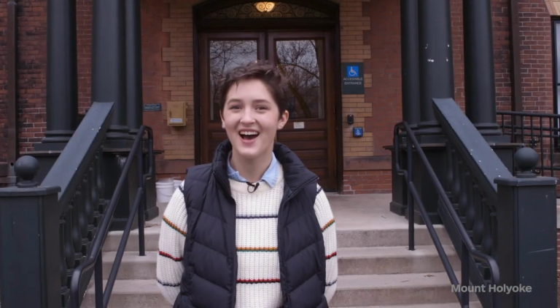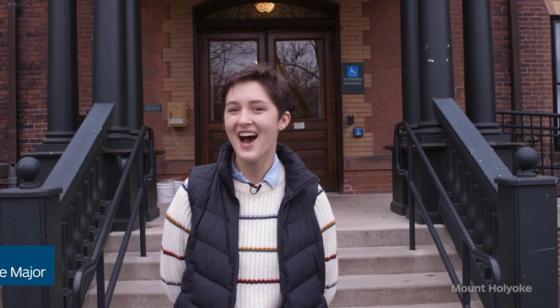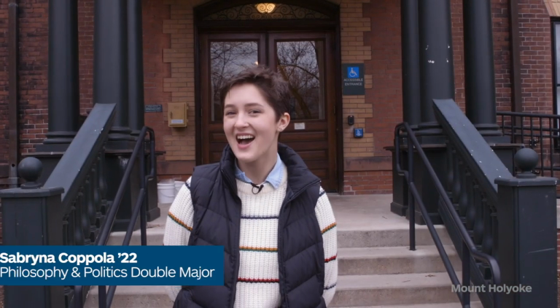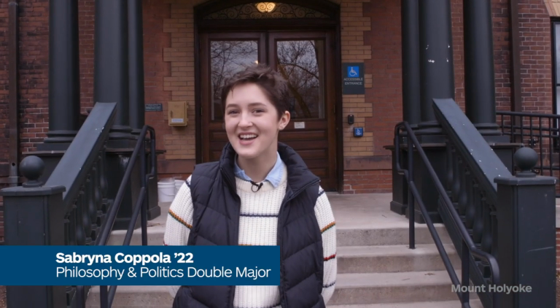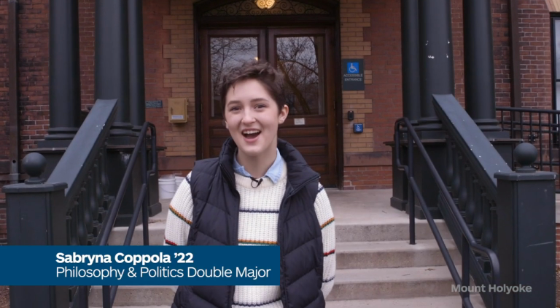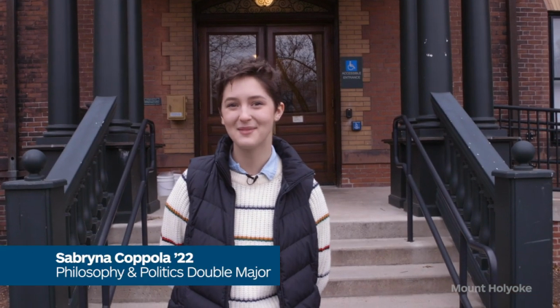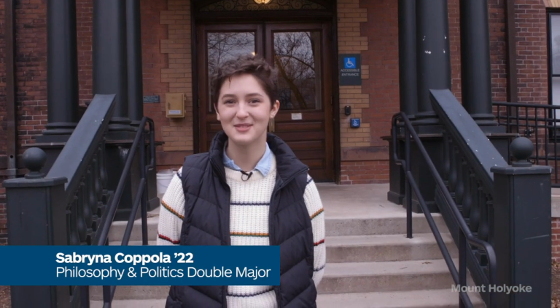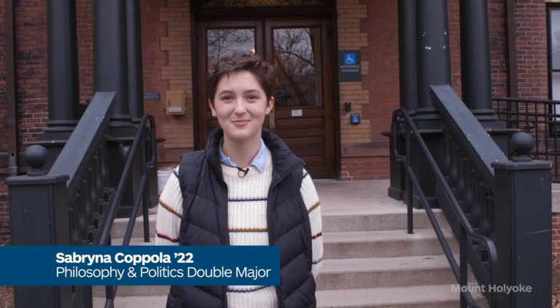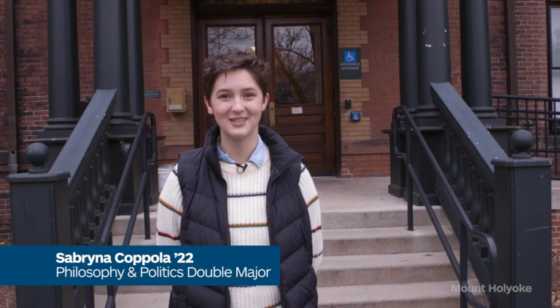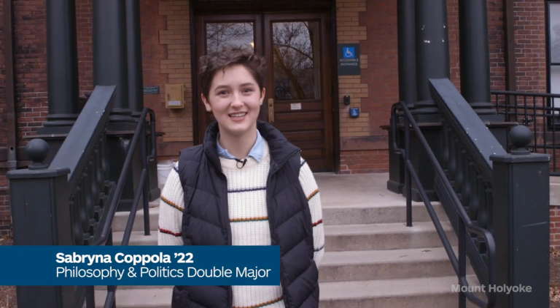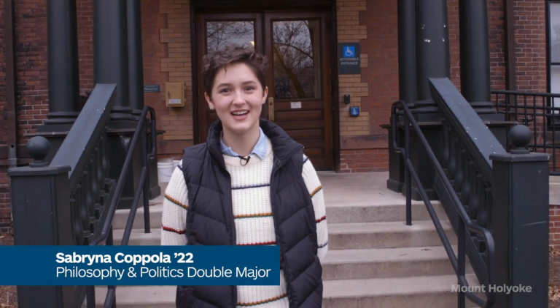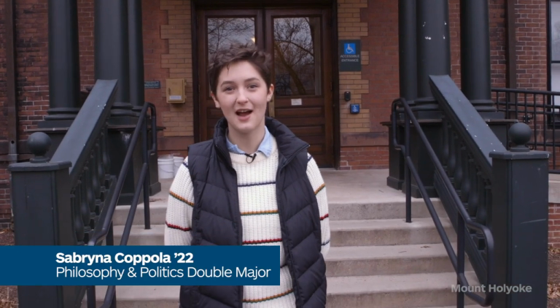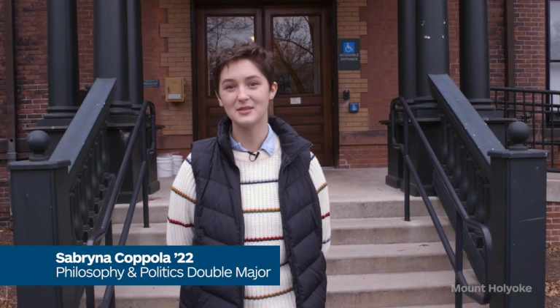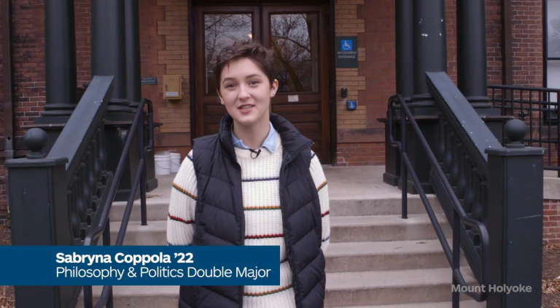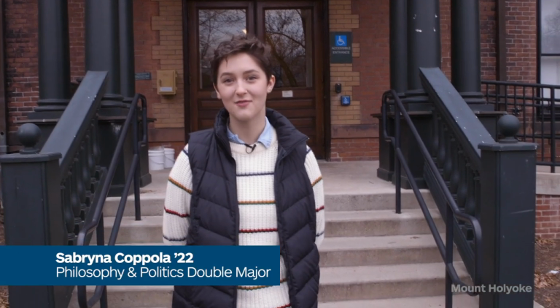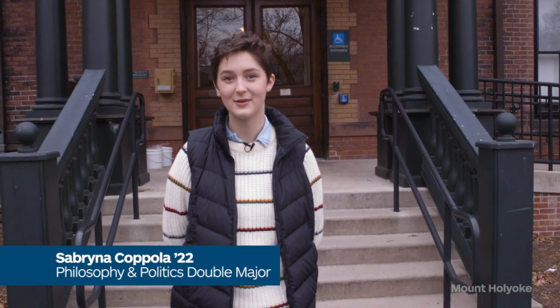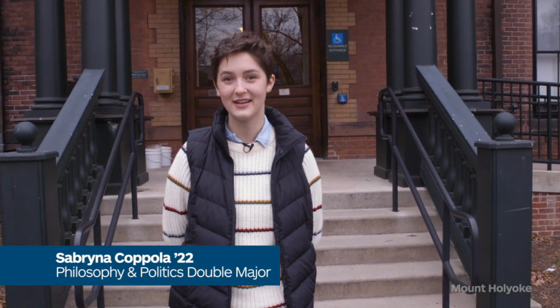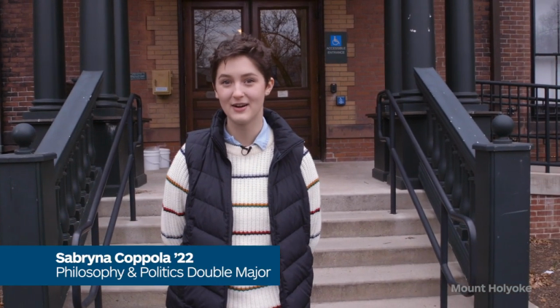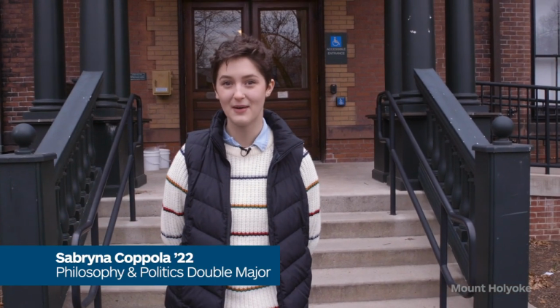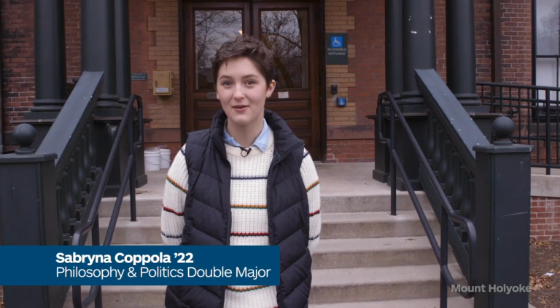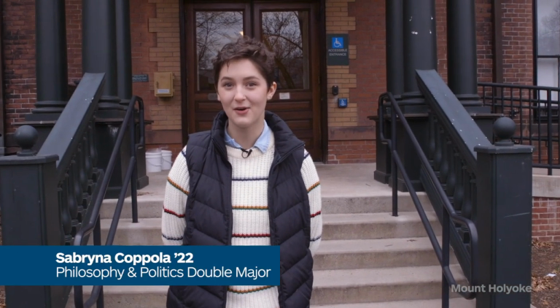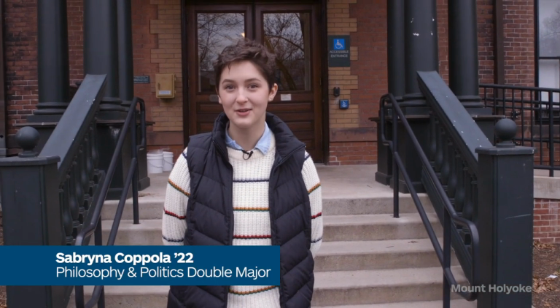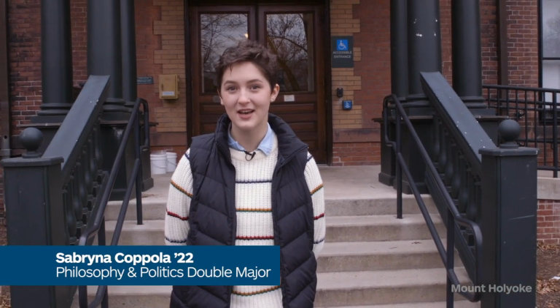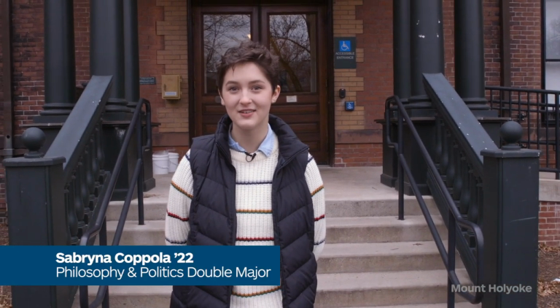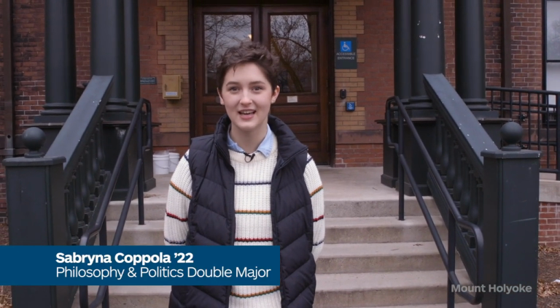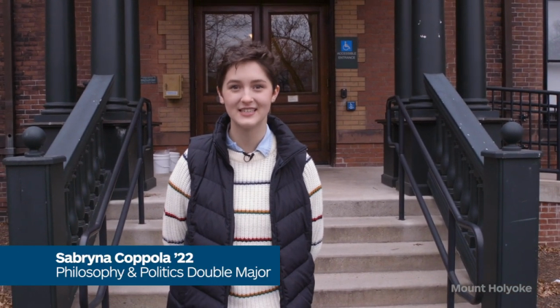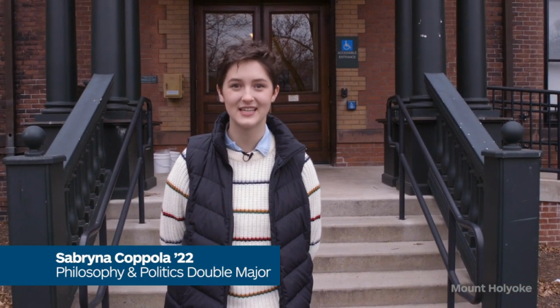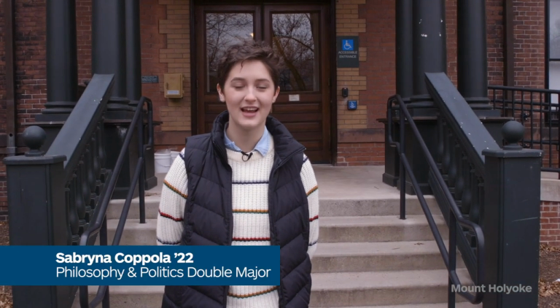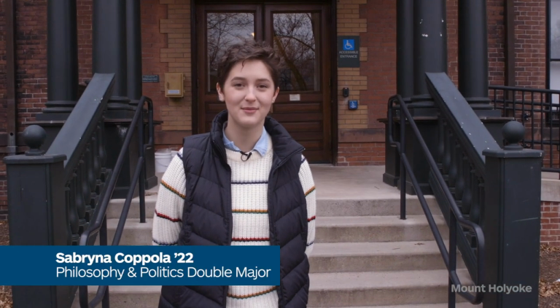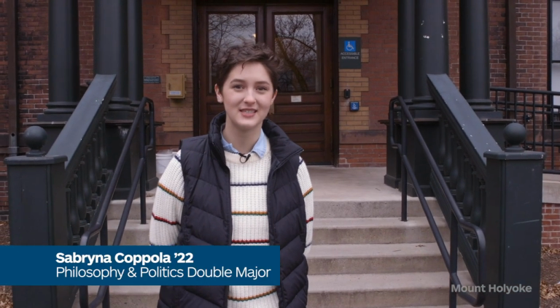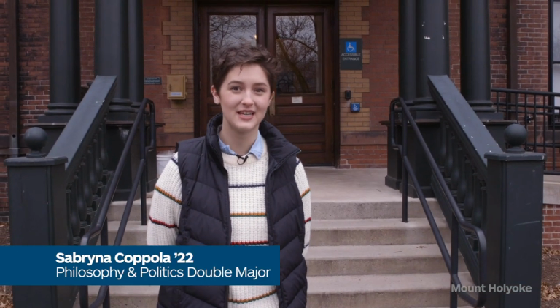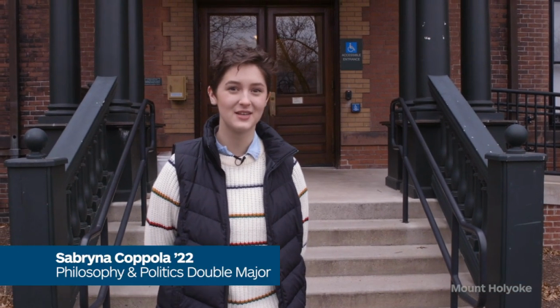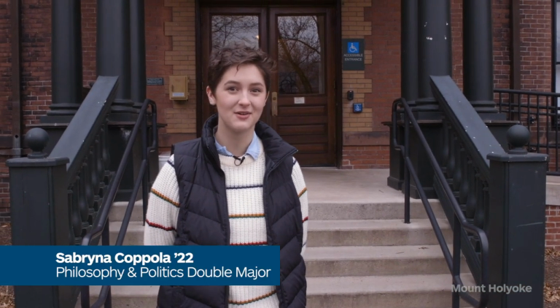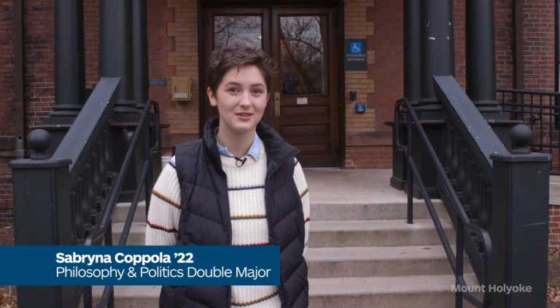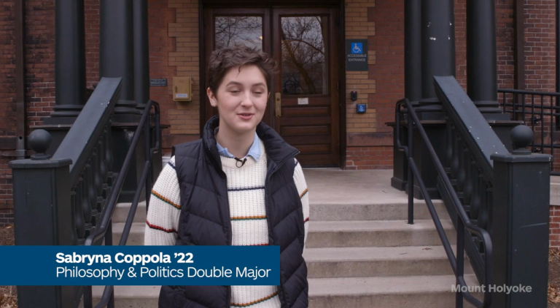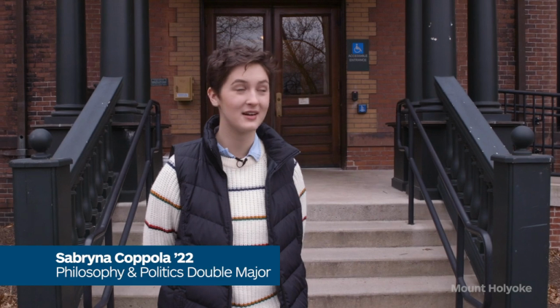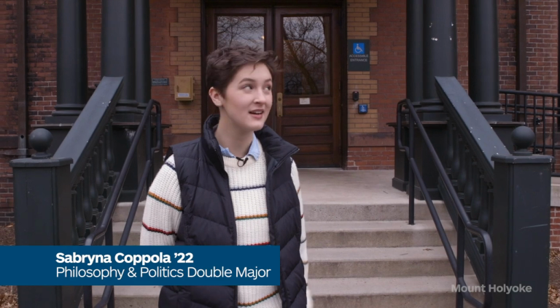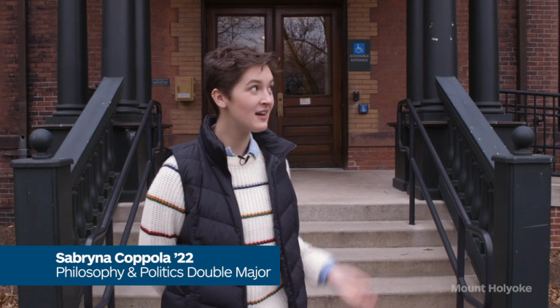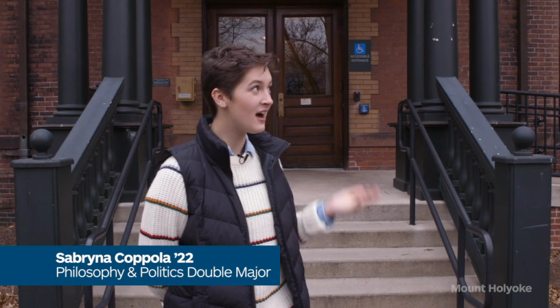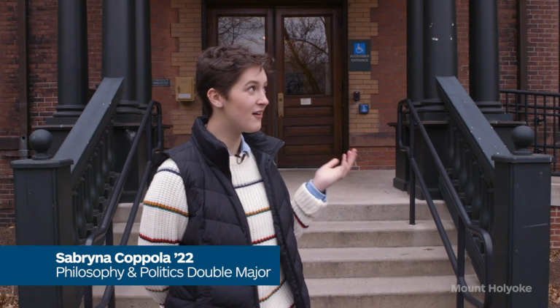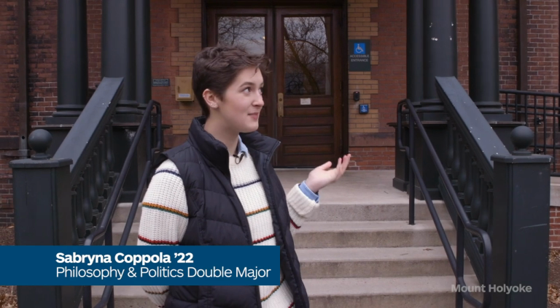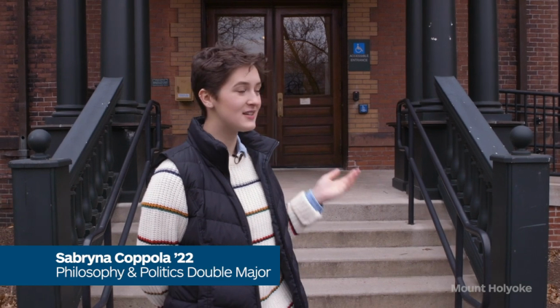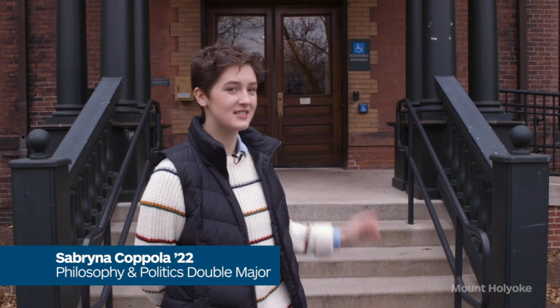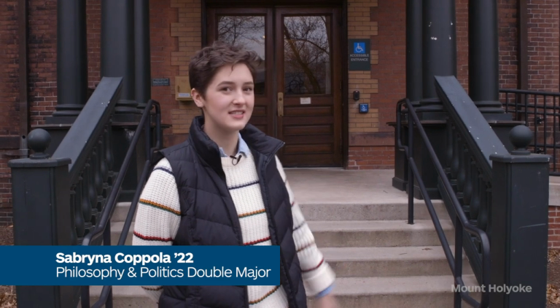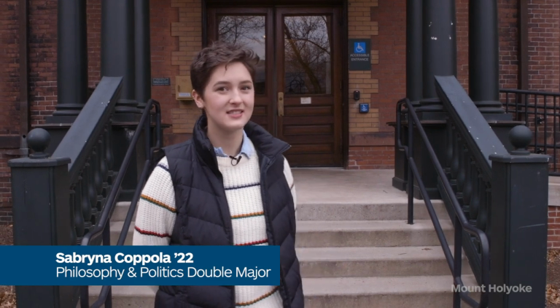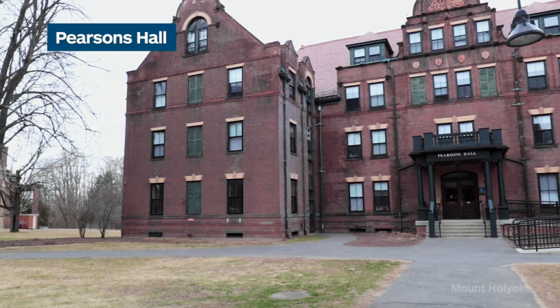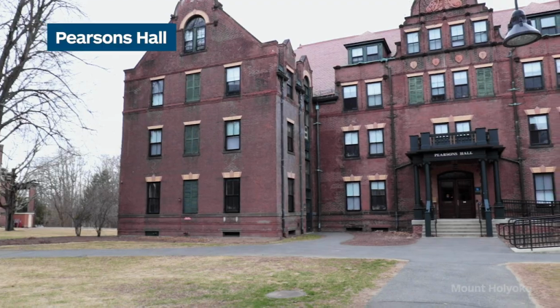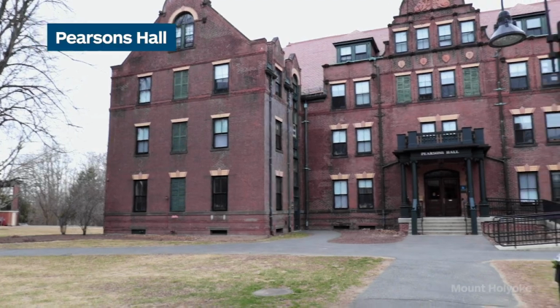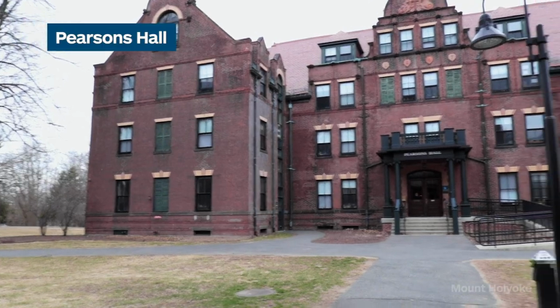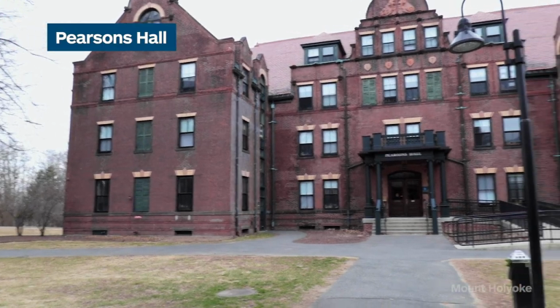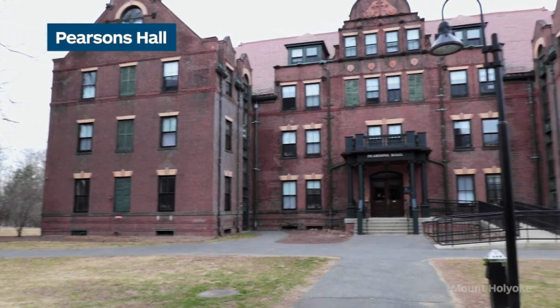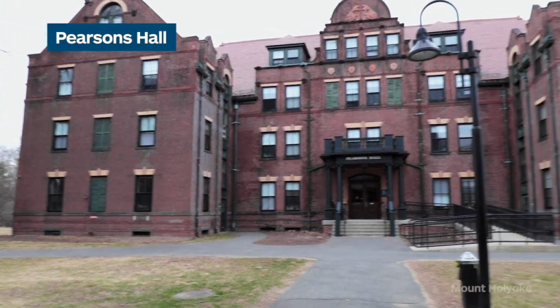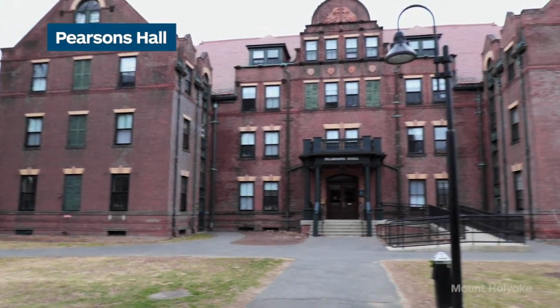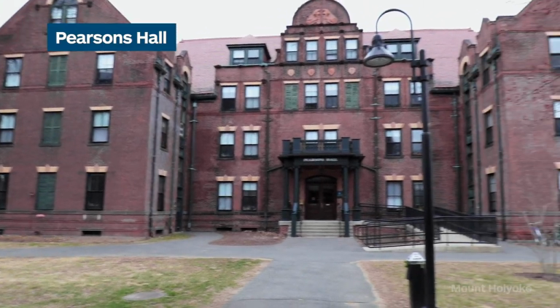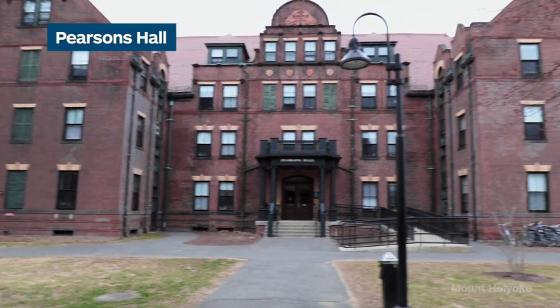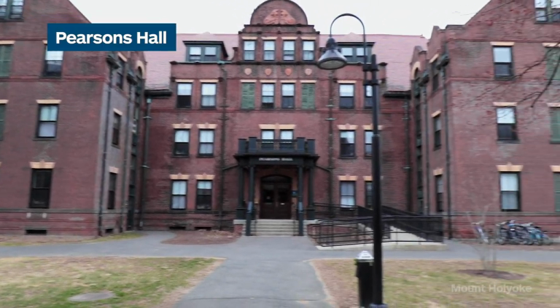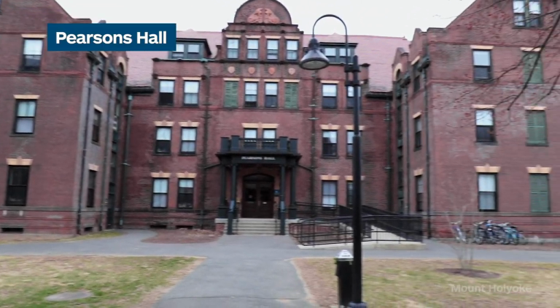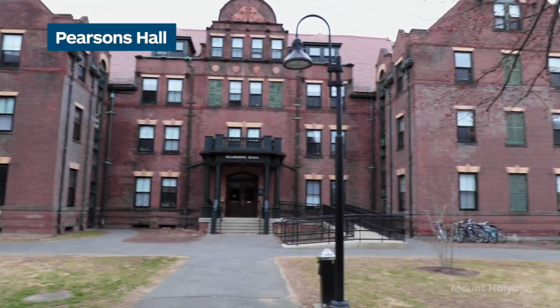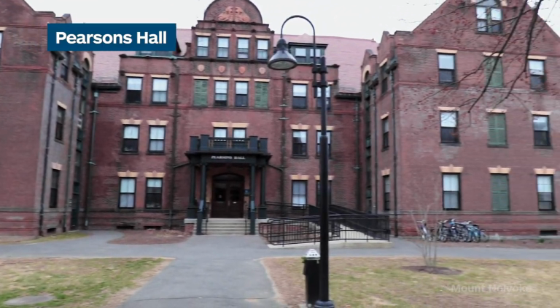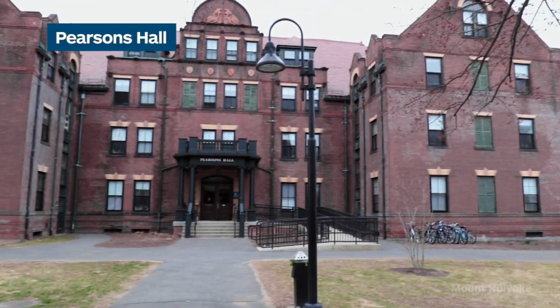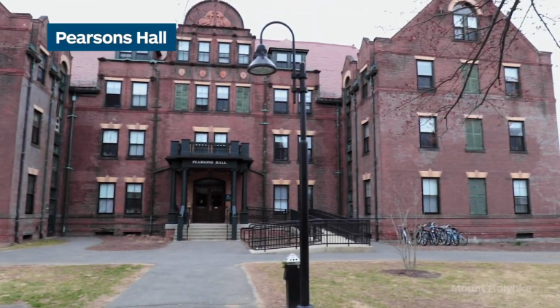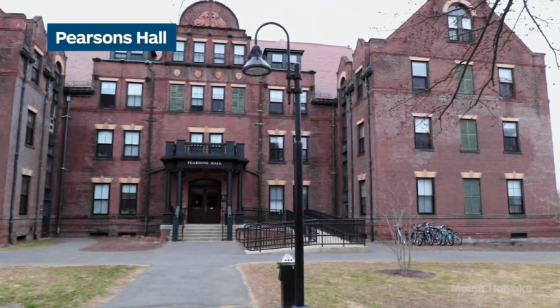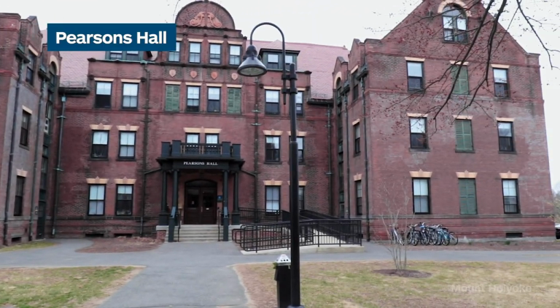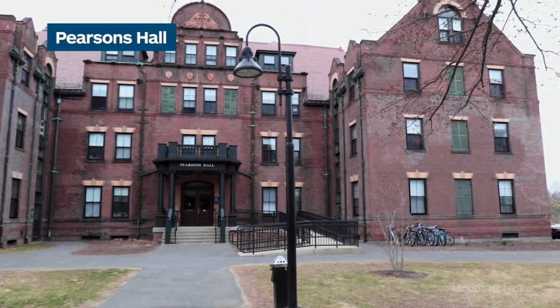Hi, I'm Sabrina. I'm a sophomore here at Mount Holyoke and today I'm going to take you on a tour of Pearson's, one of our residence halls. Let's go take a look inside.